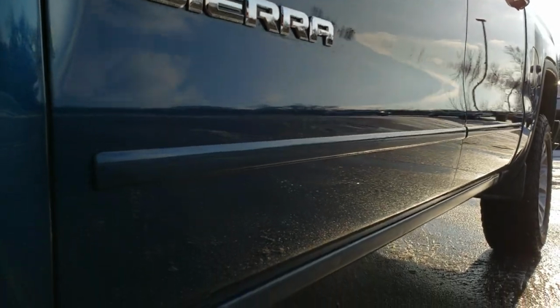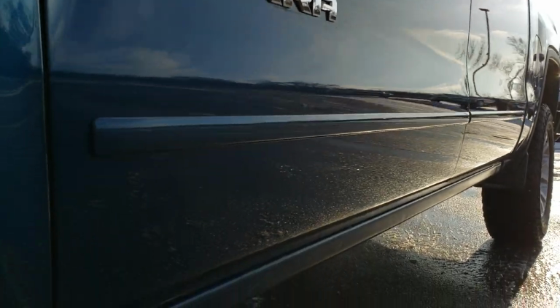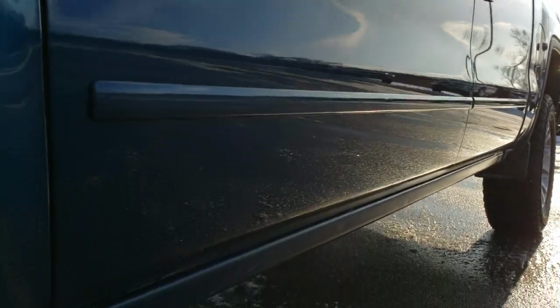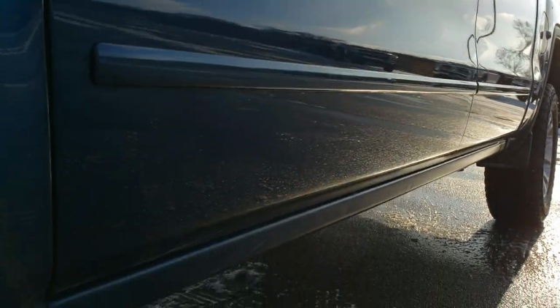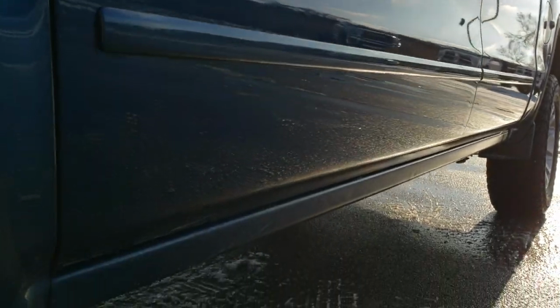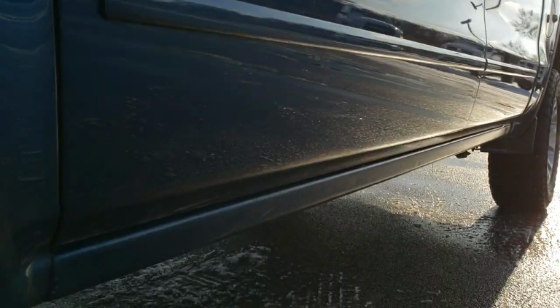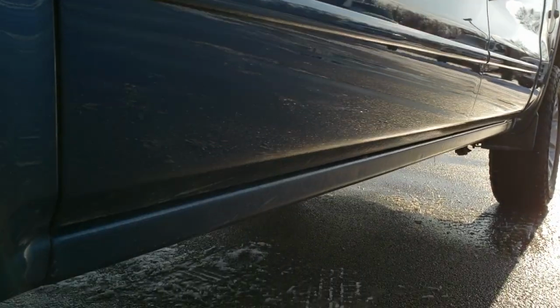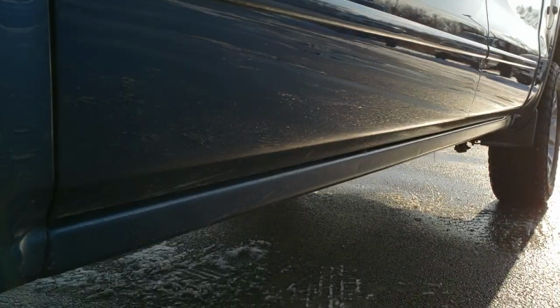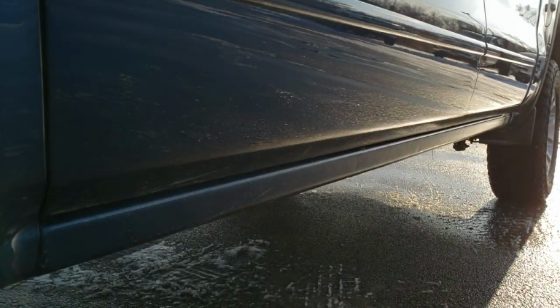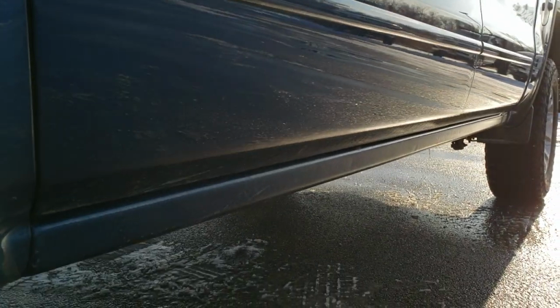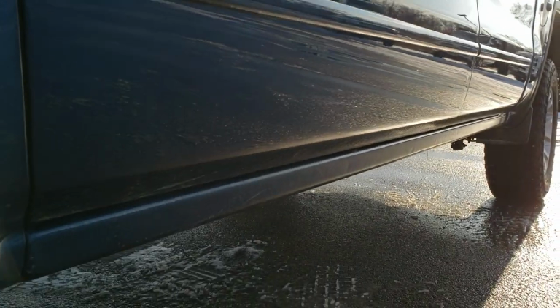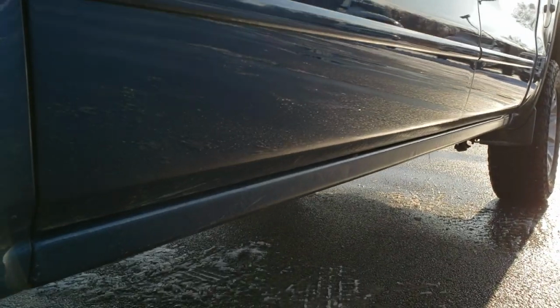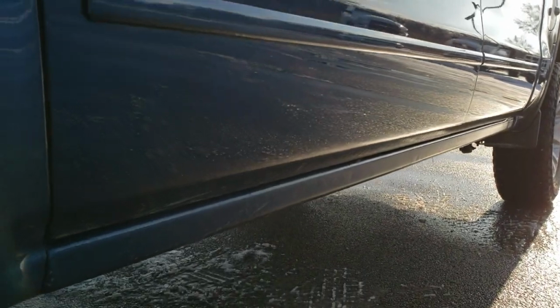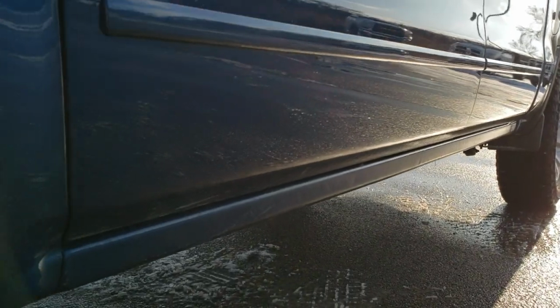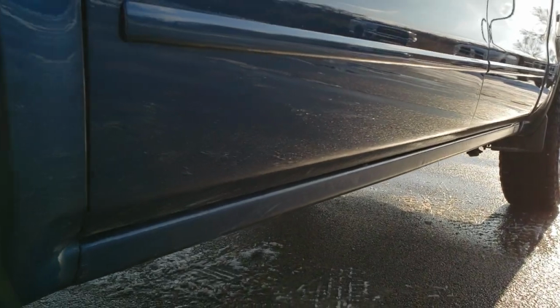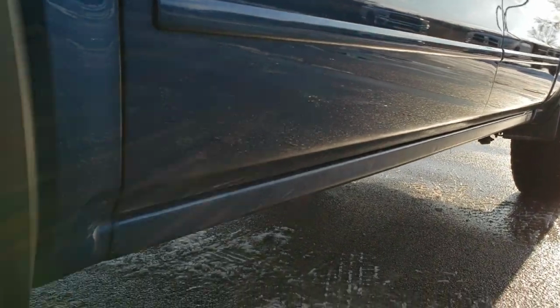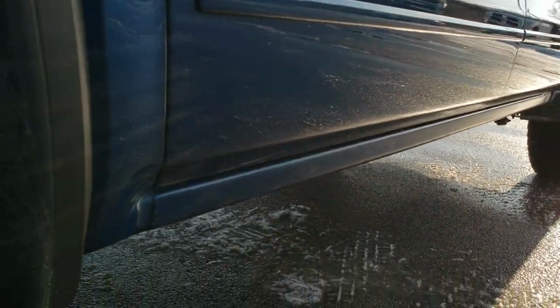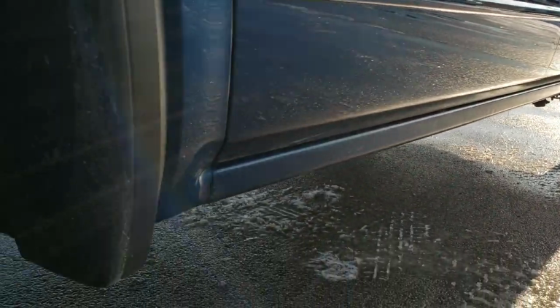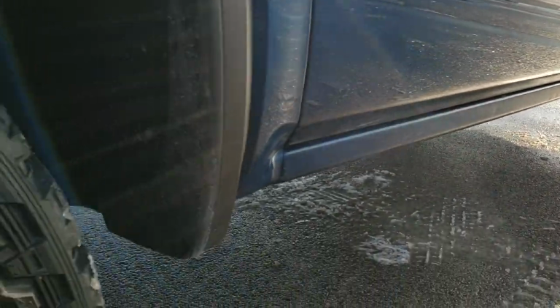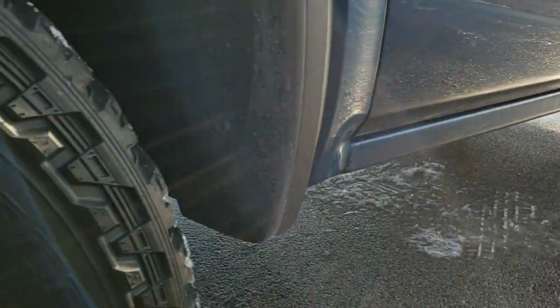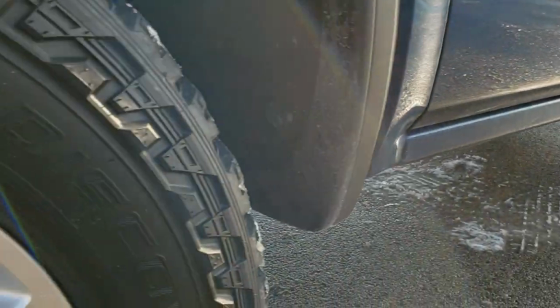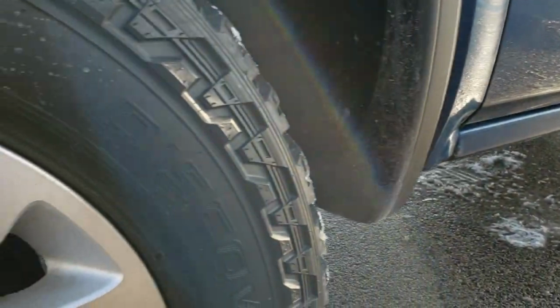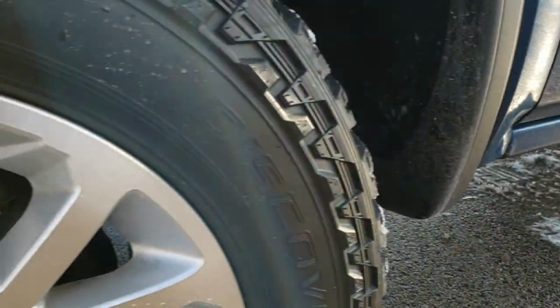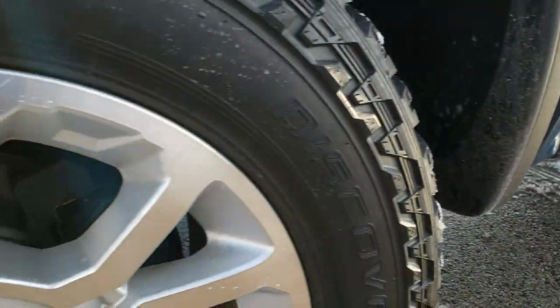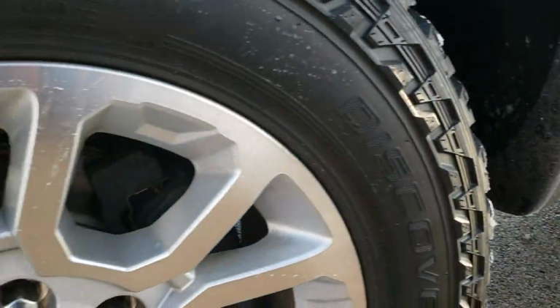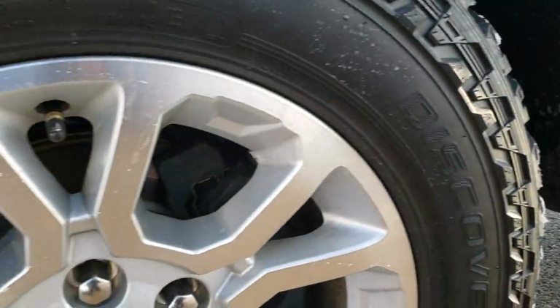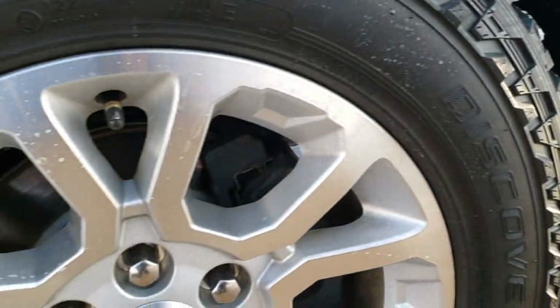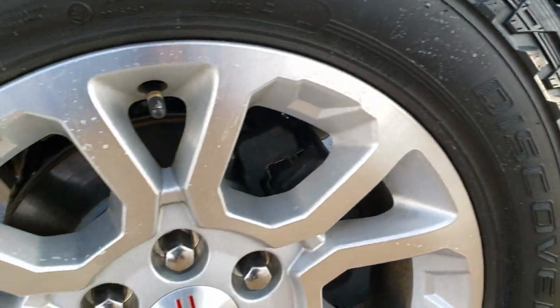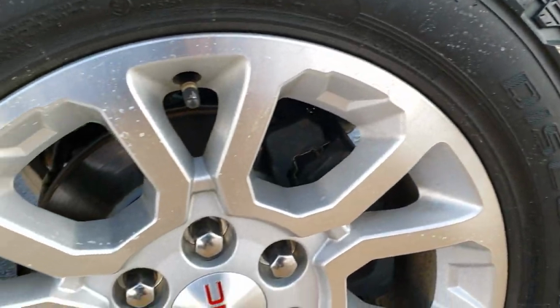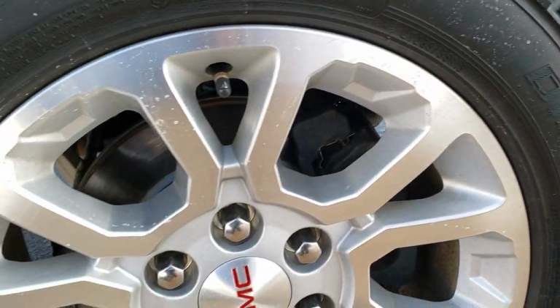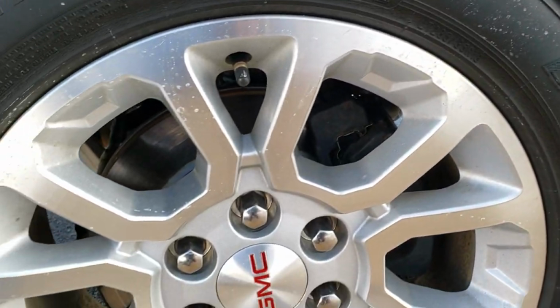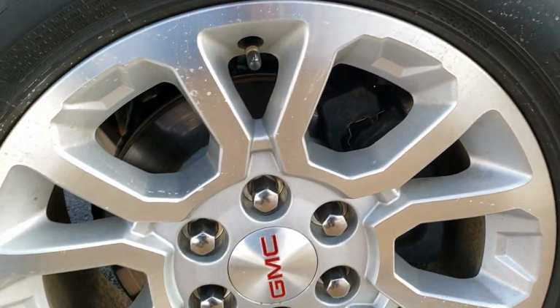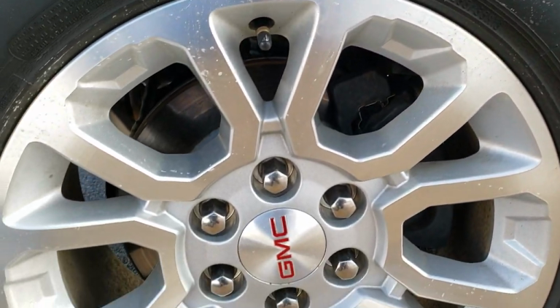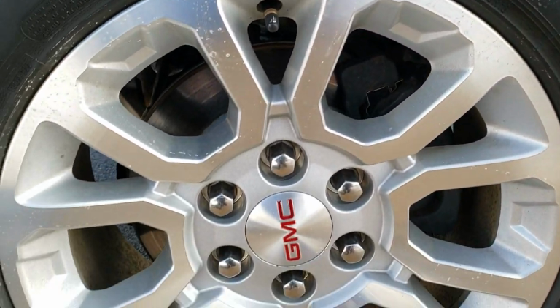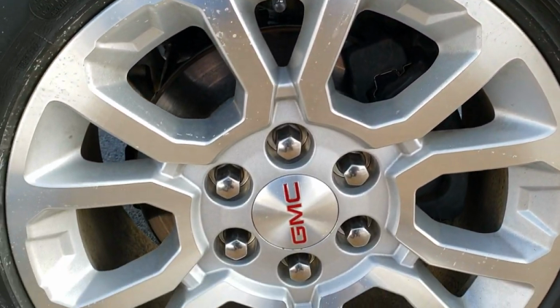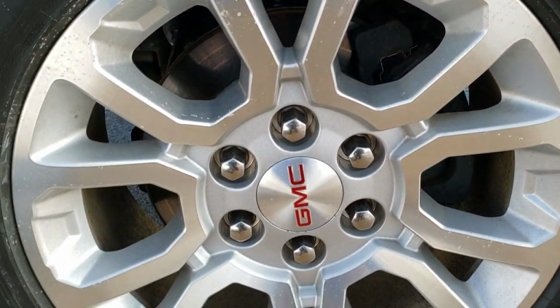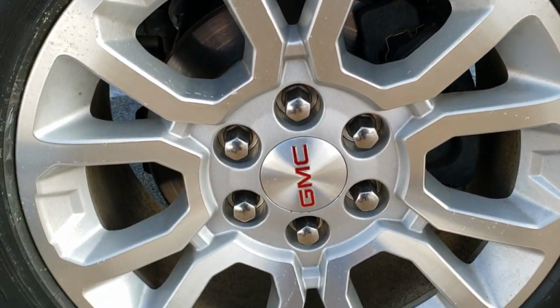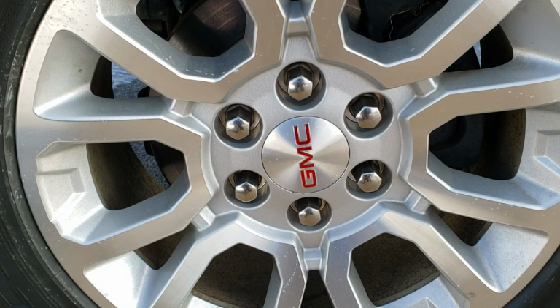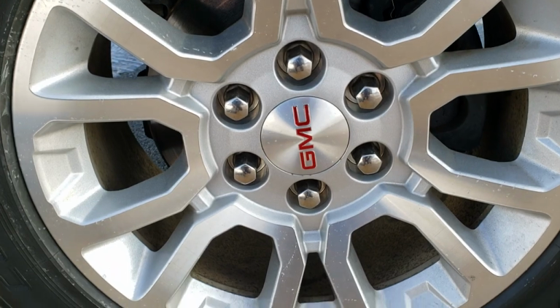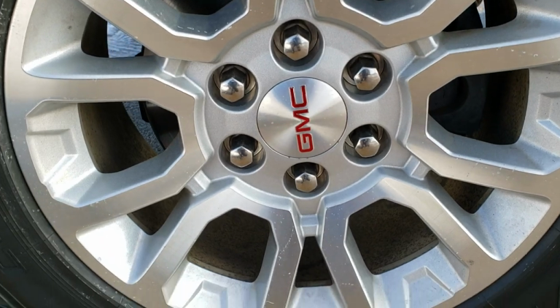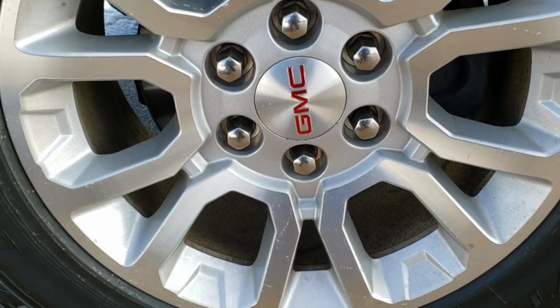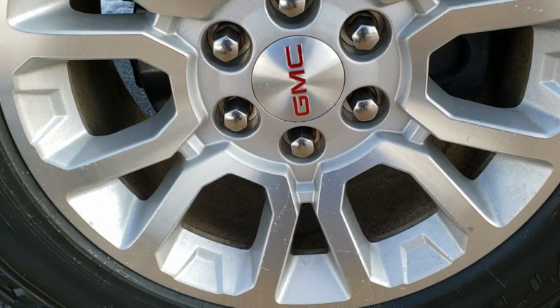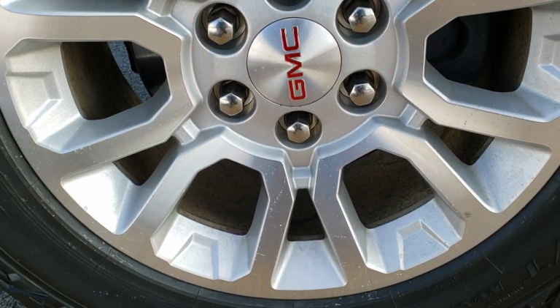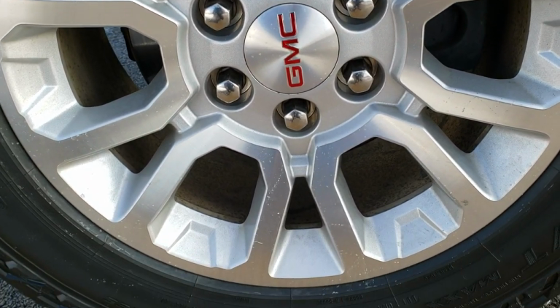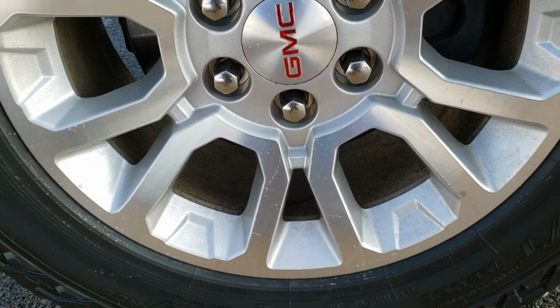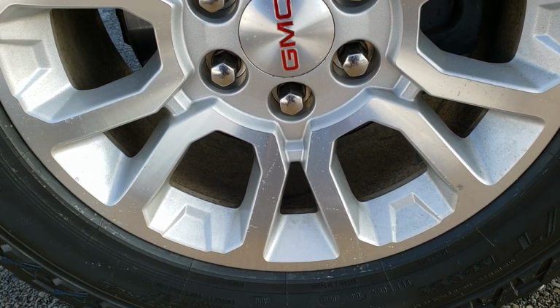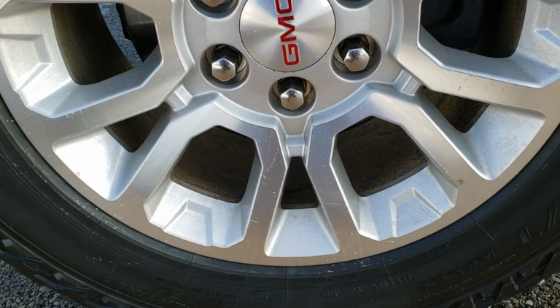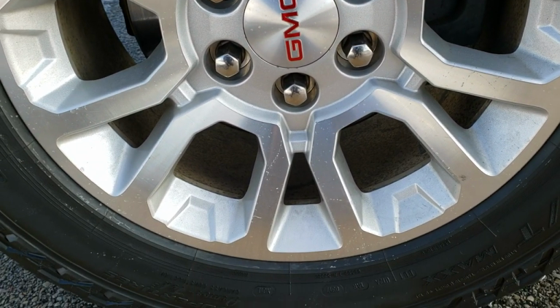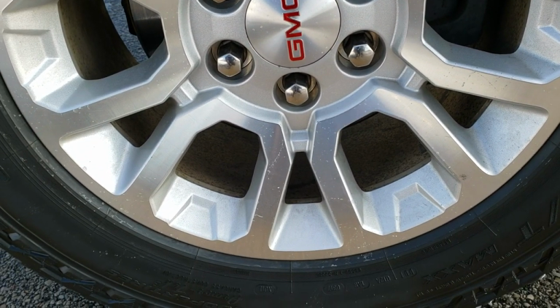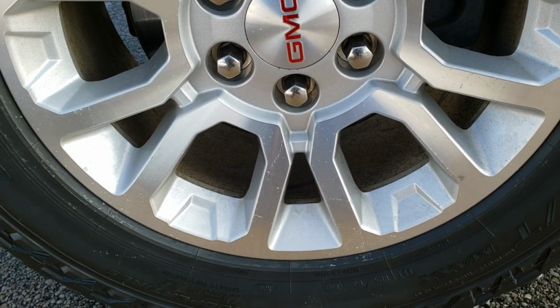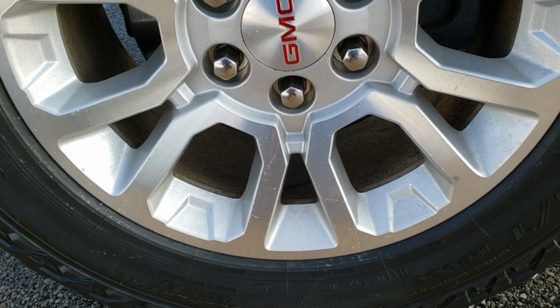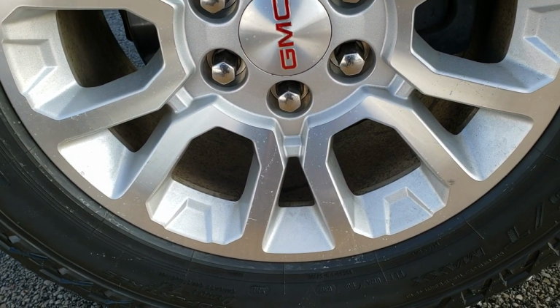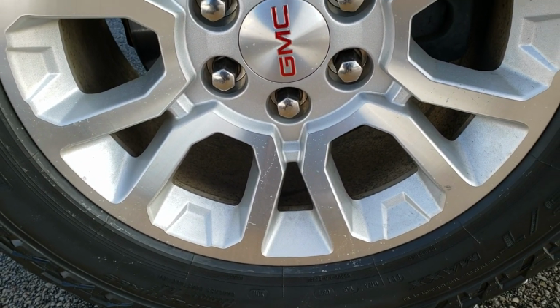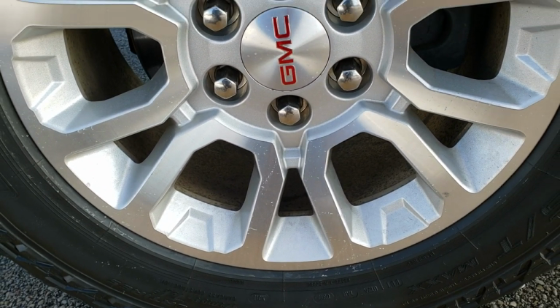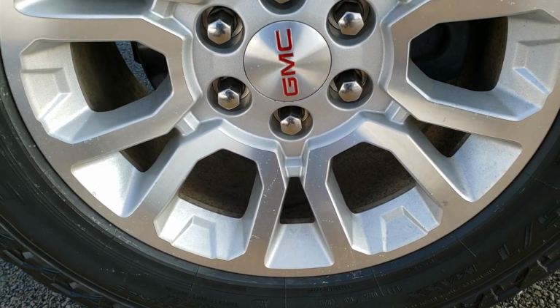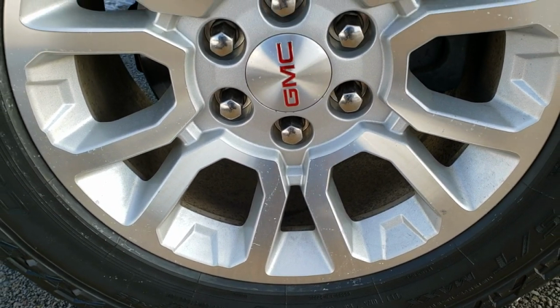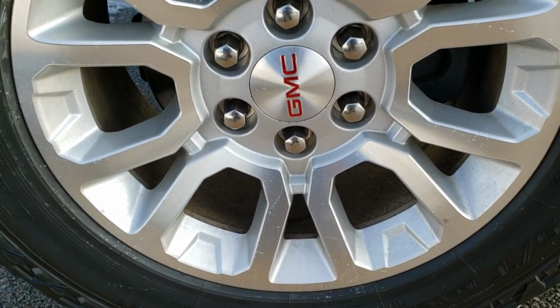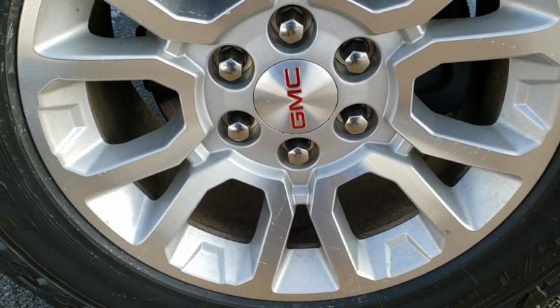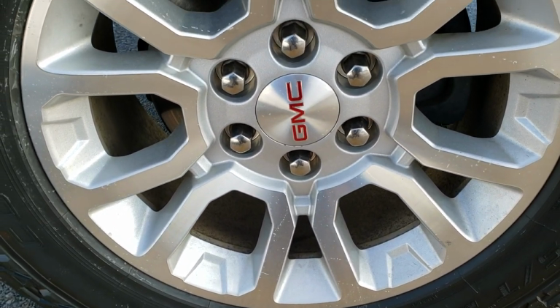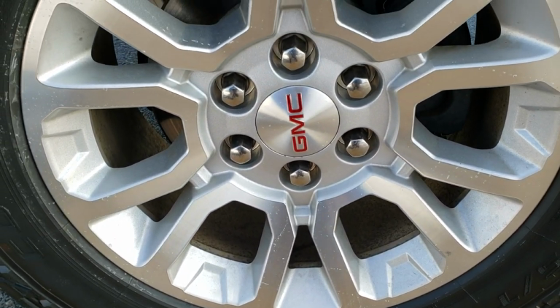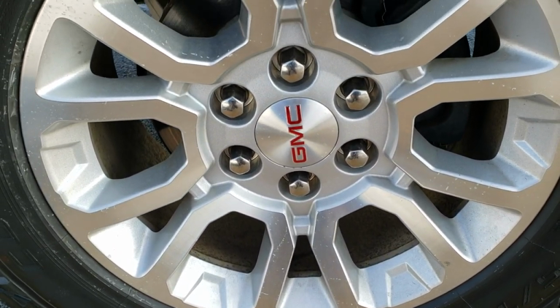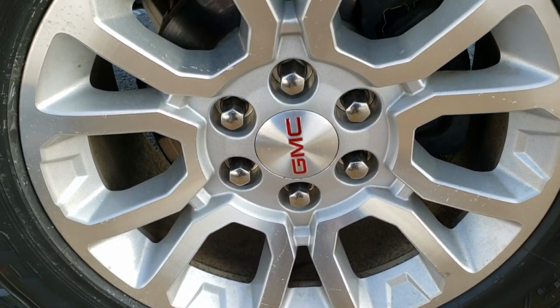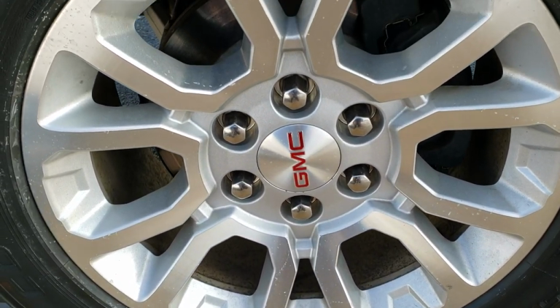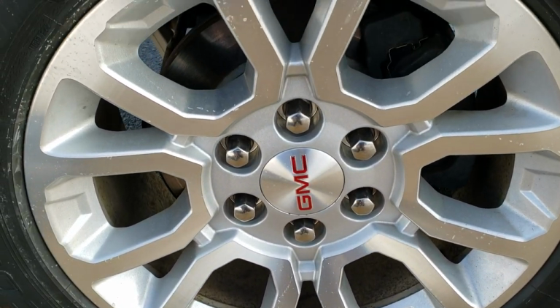If you want to see more pictures of this truck, in the upper right hand part of your screen there's a link right to our website where you can check out more photos. Click that and check us out there. There are factory alloy rims.